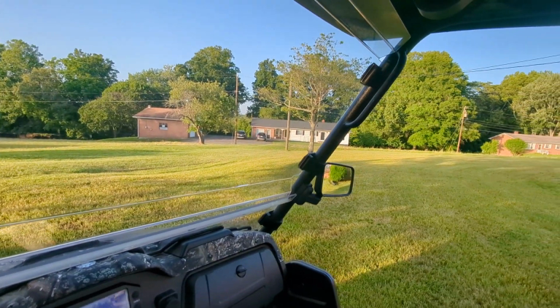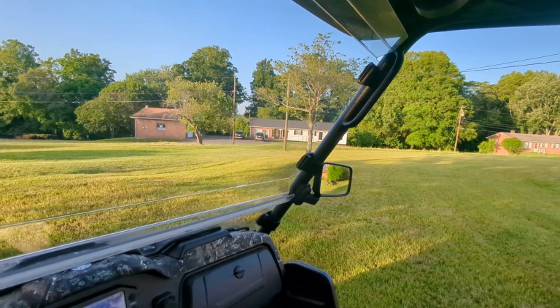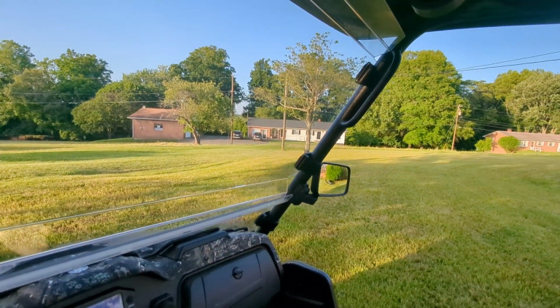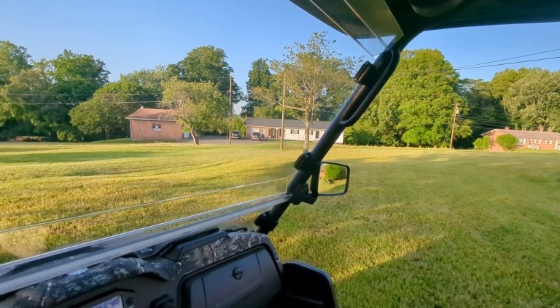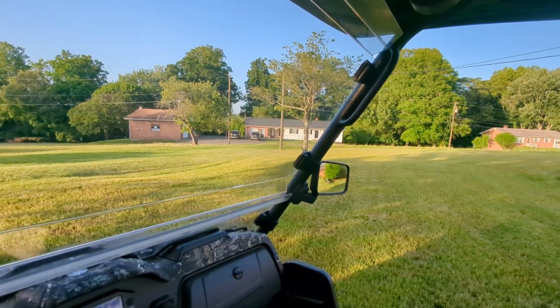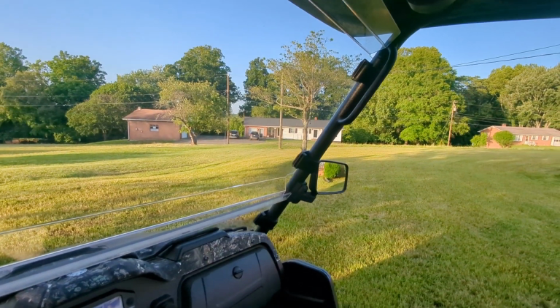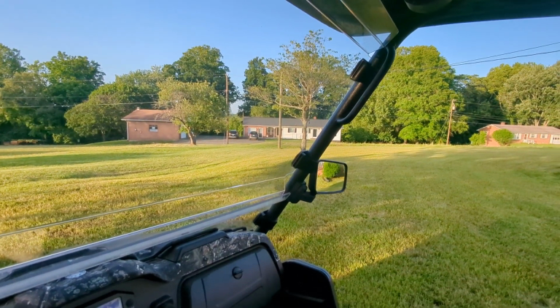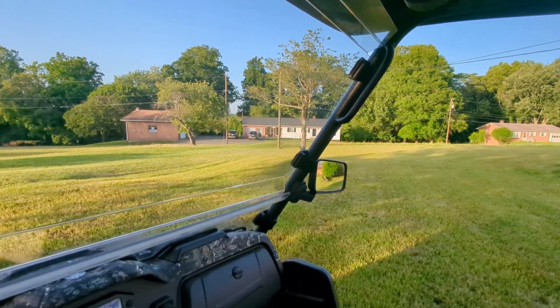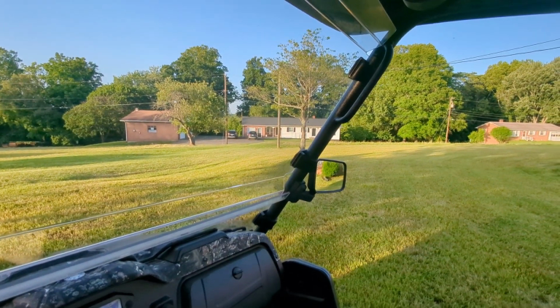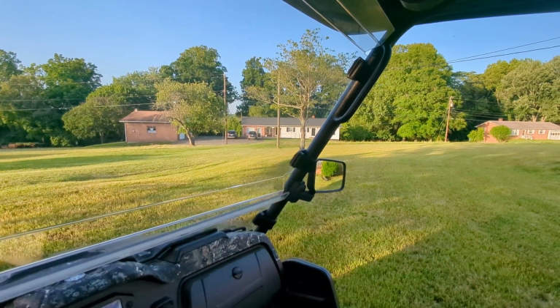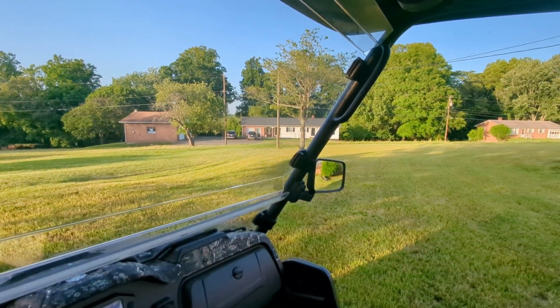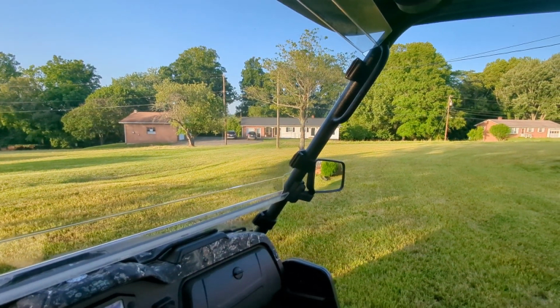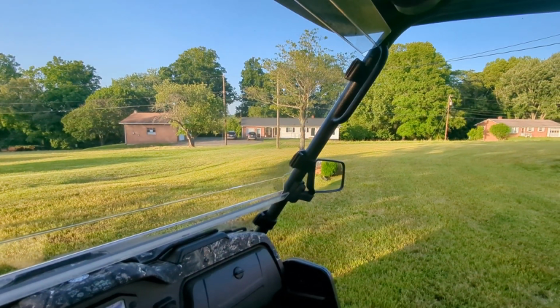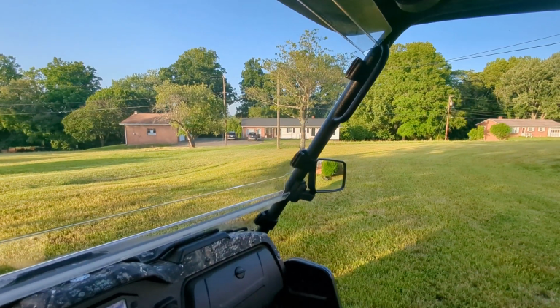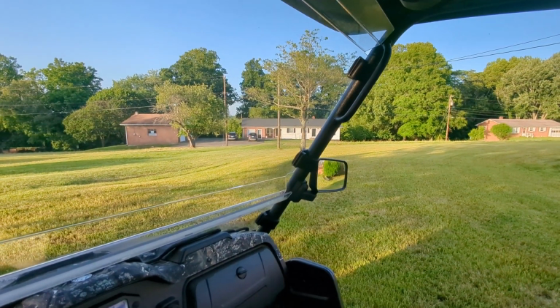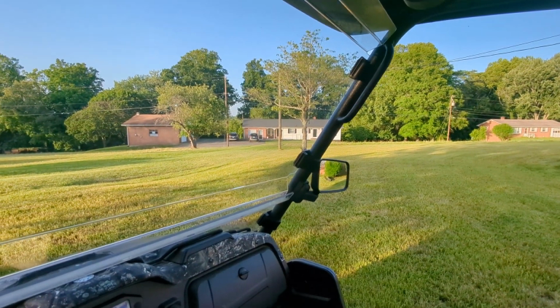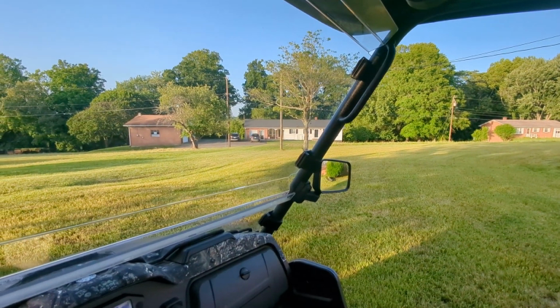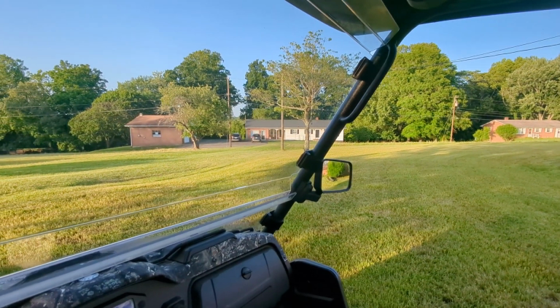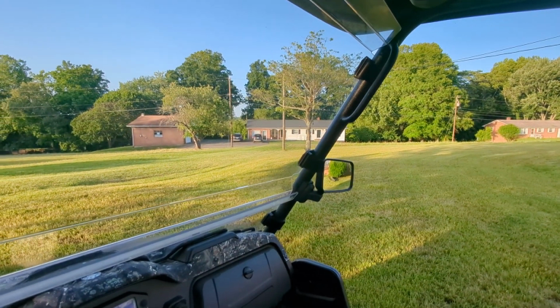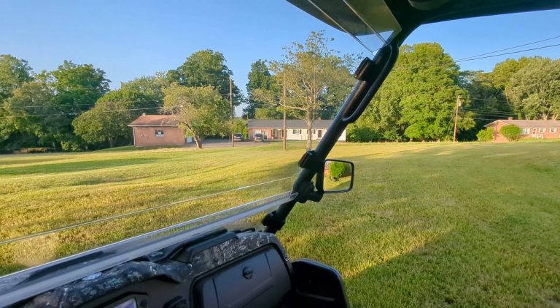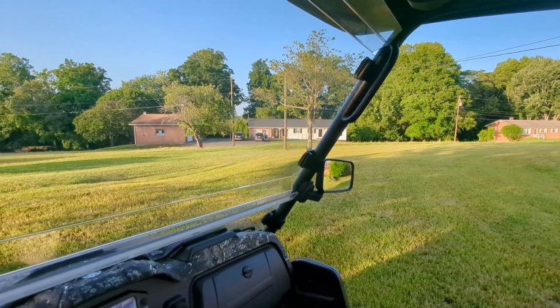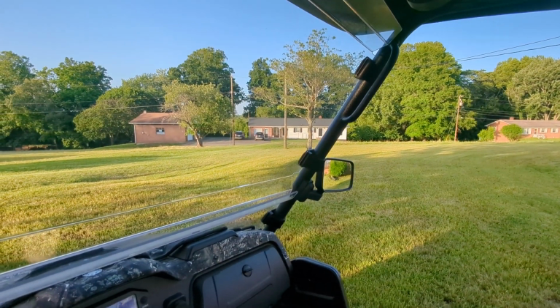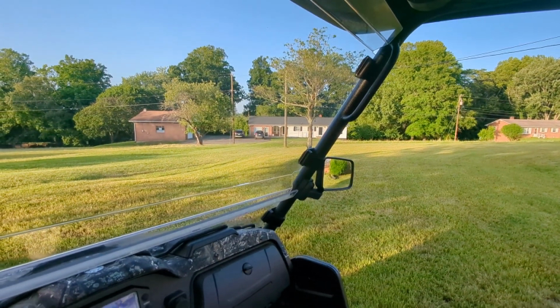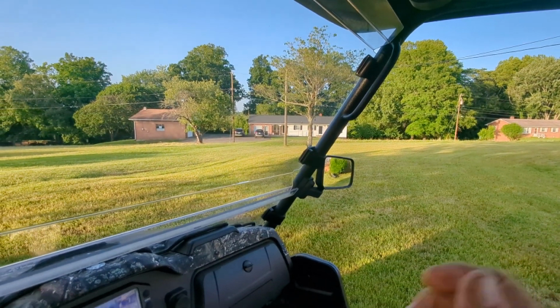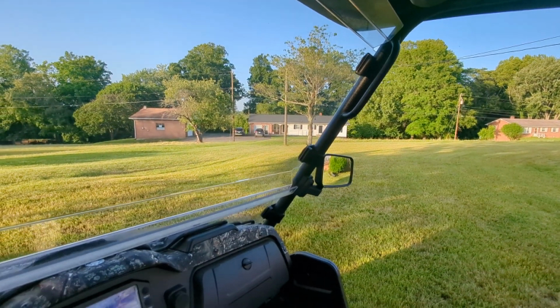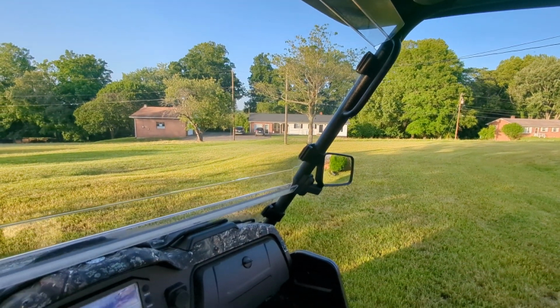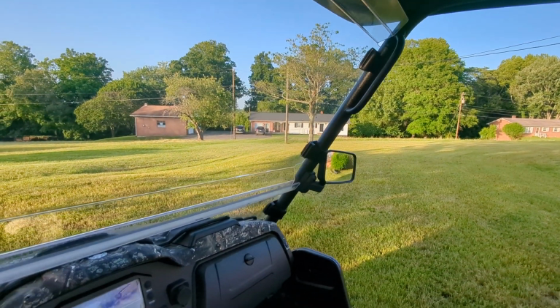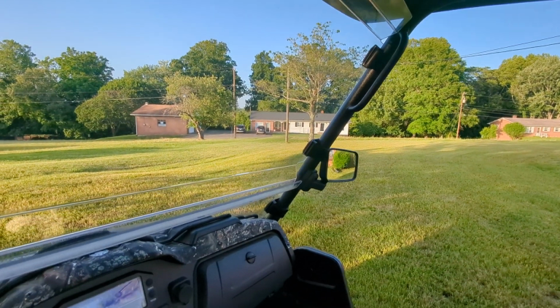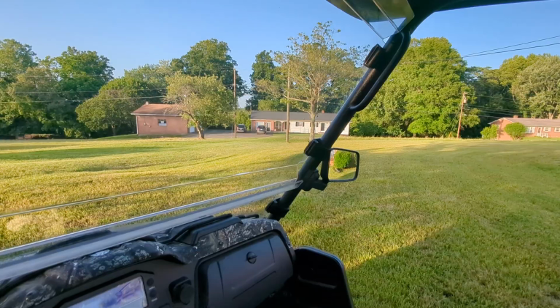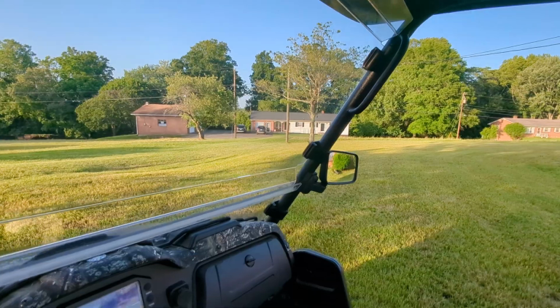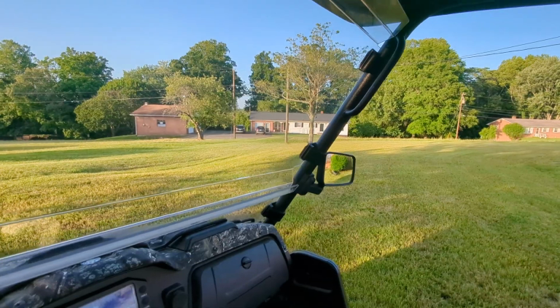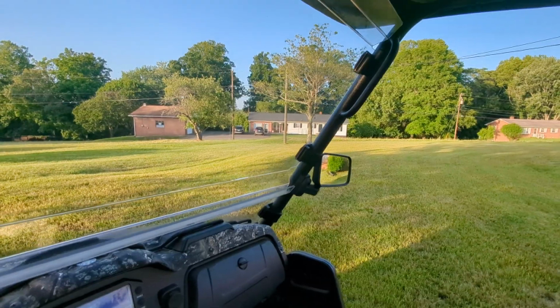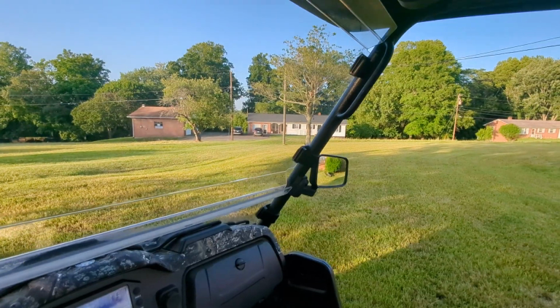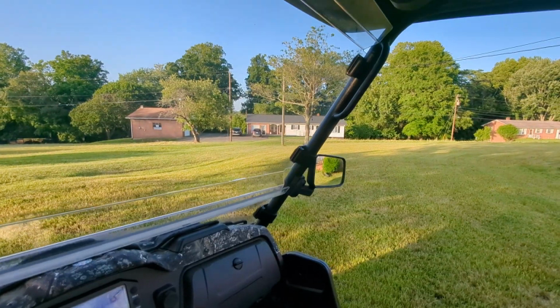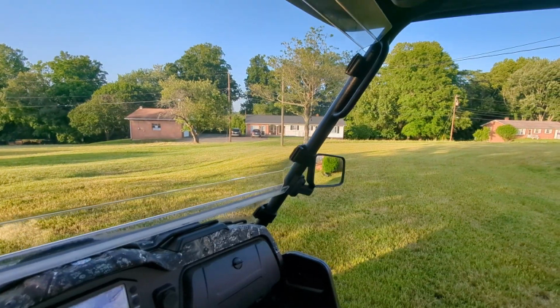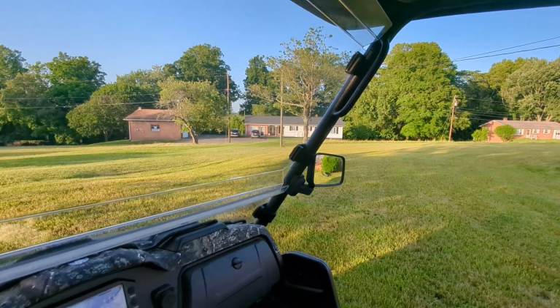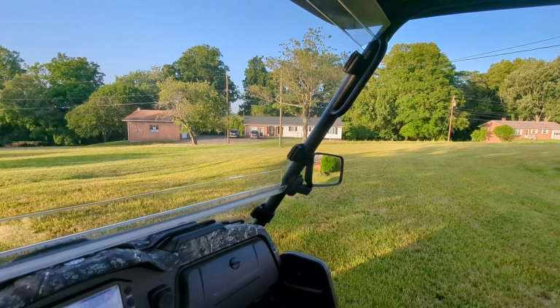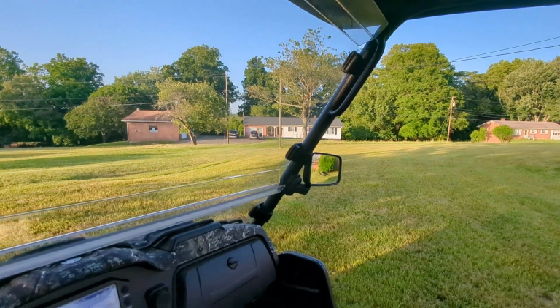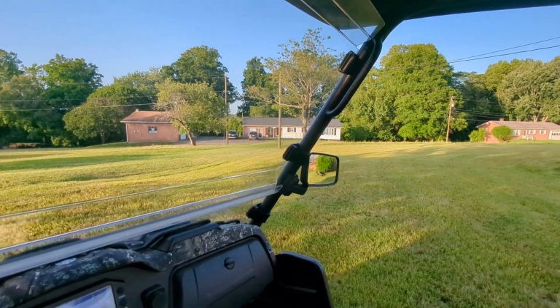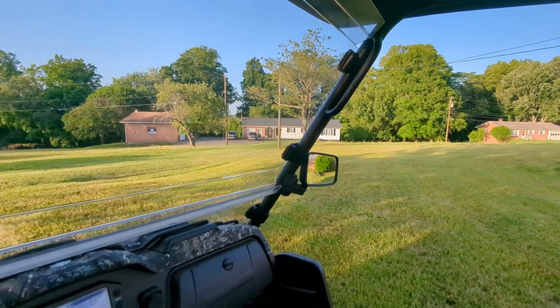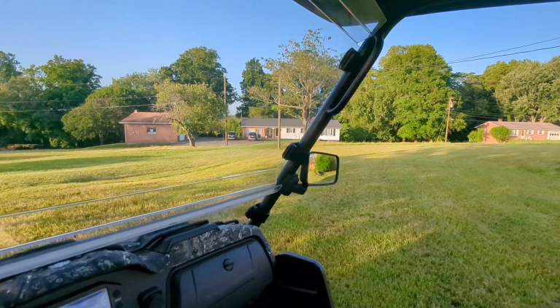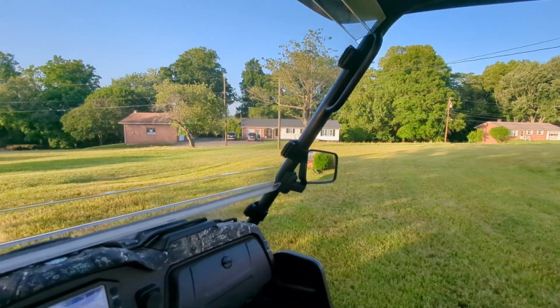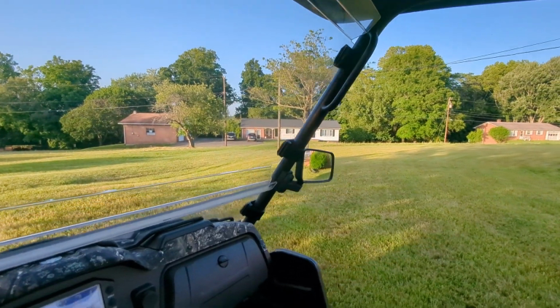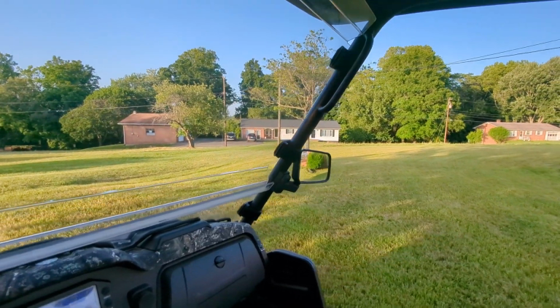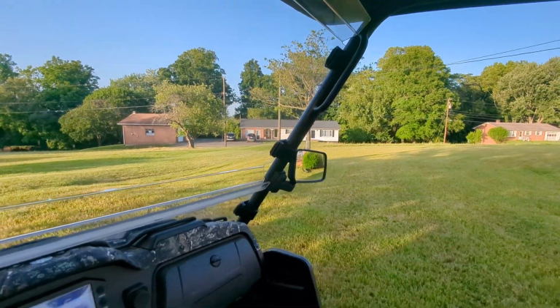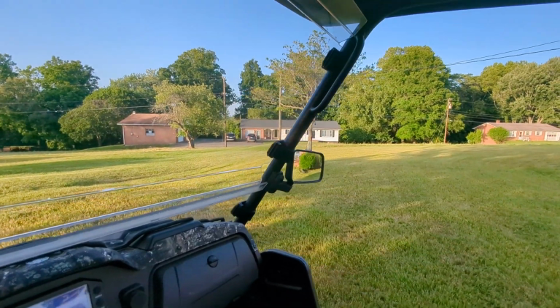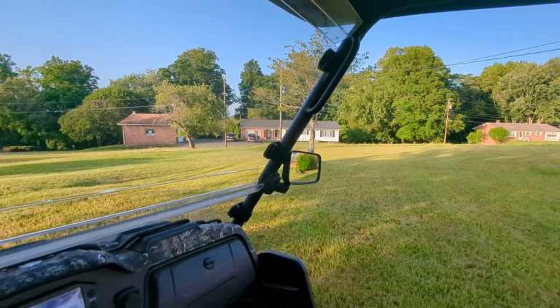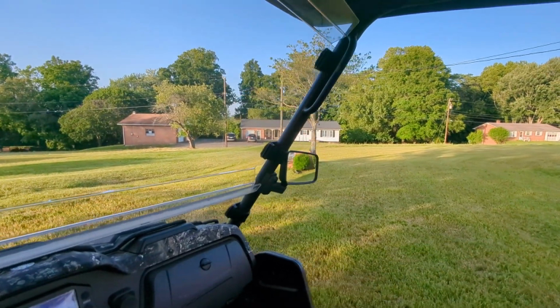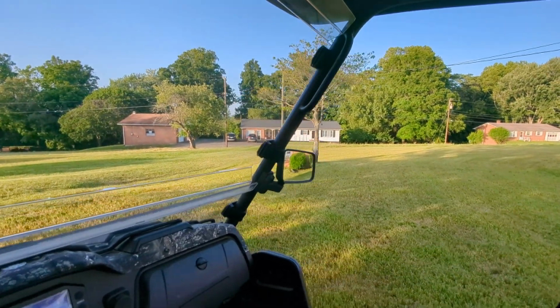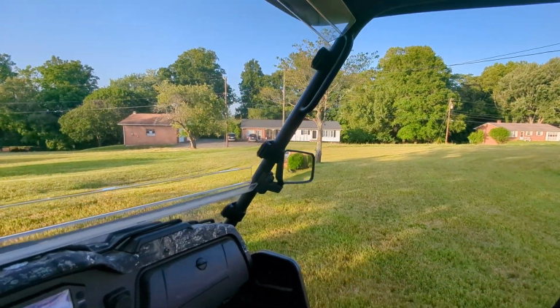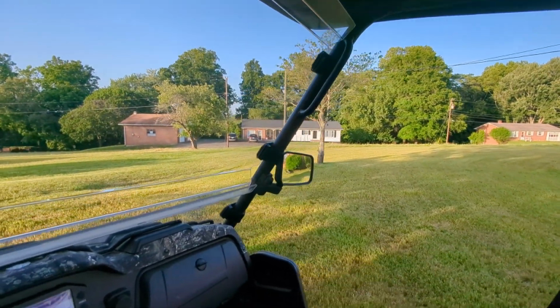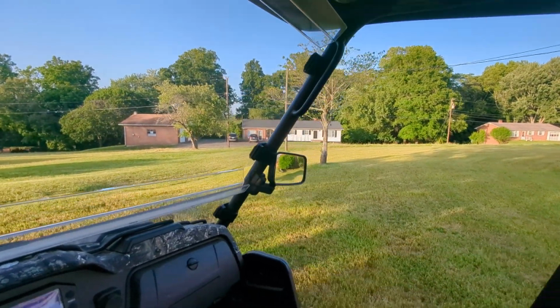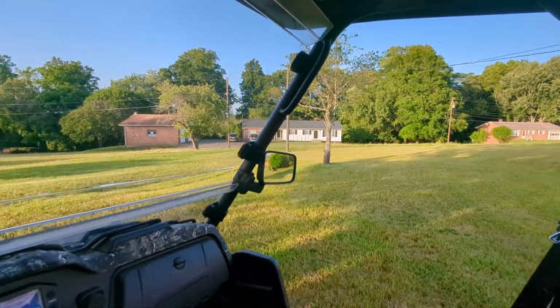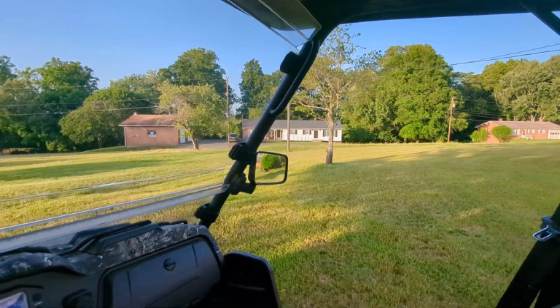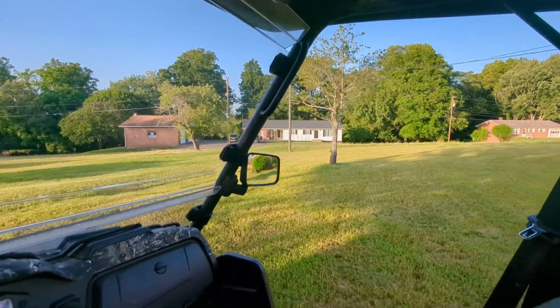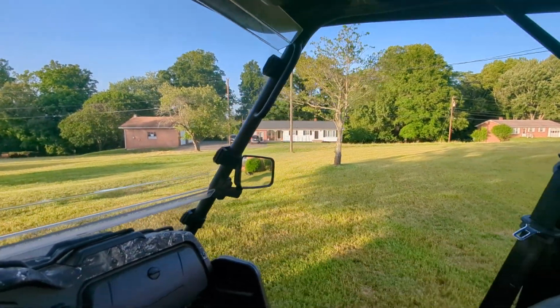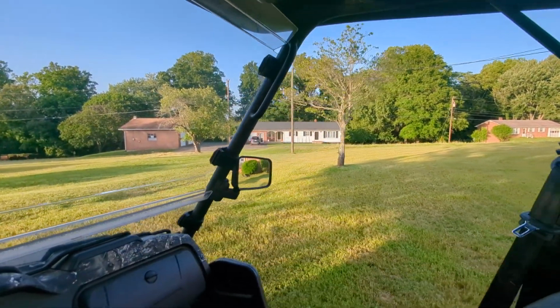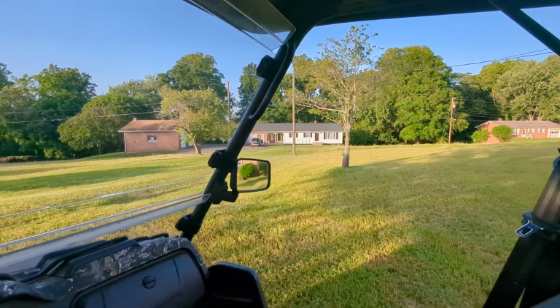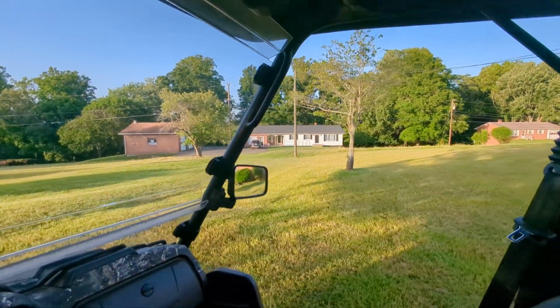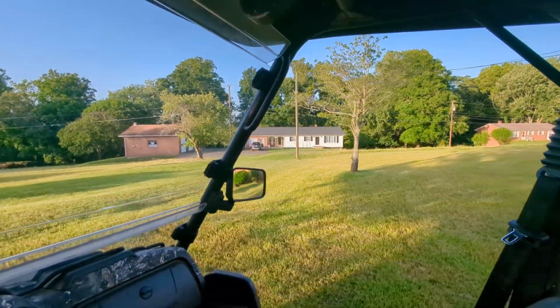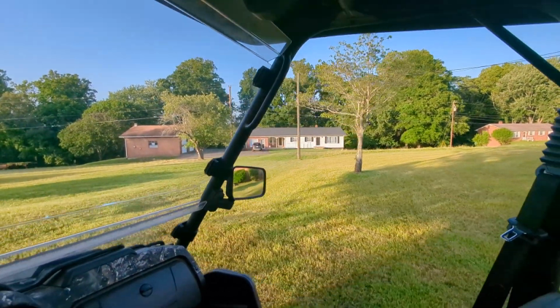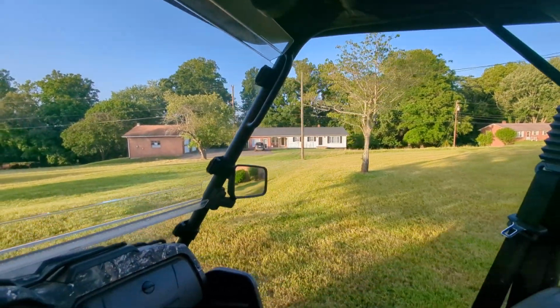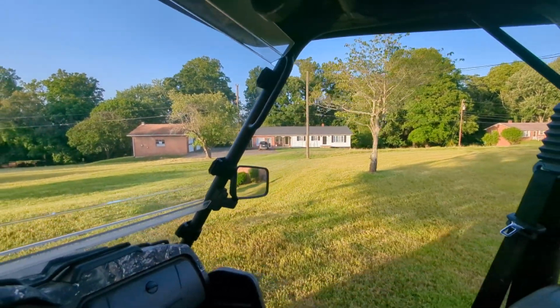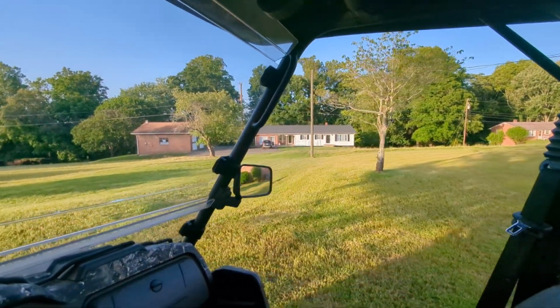And that's the house I growed up in down there — that's my mom and daddy's house. The folks who bought that house sure have made a pretty place out of it. They really took care of it.